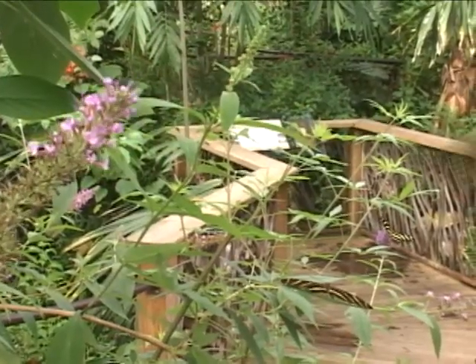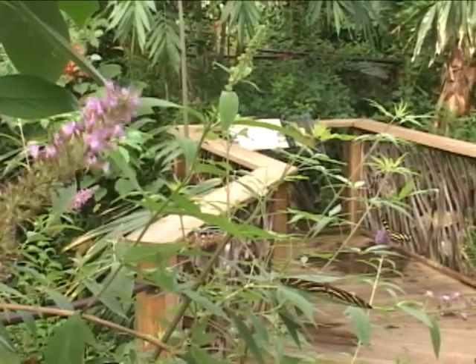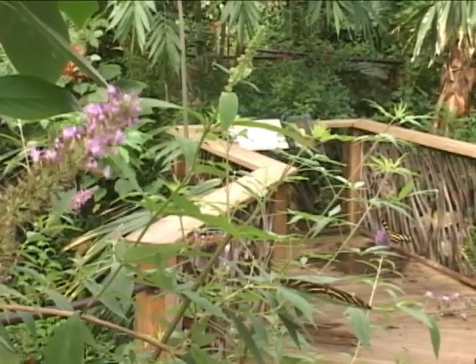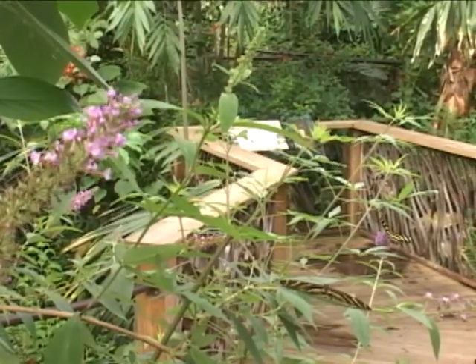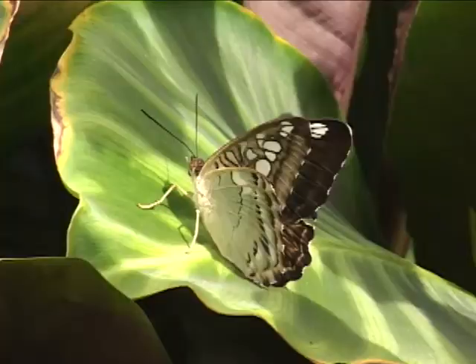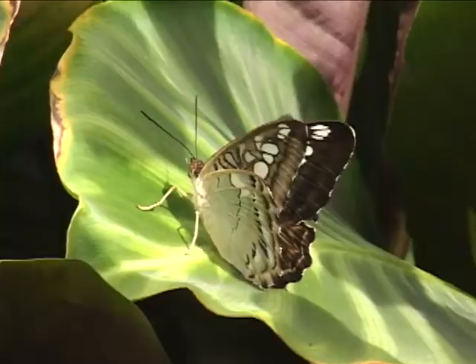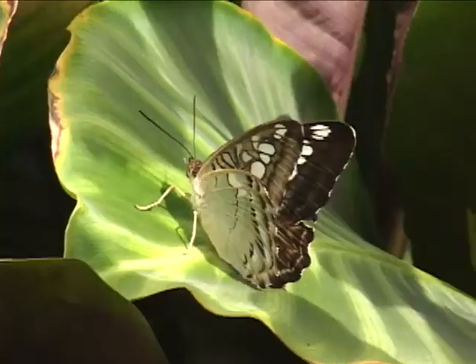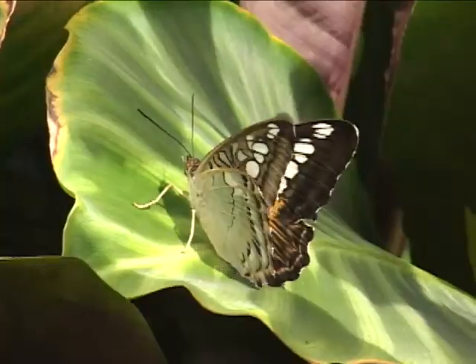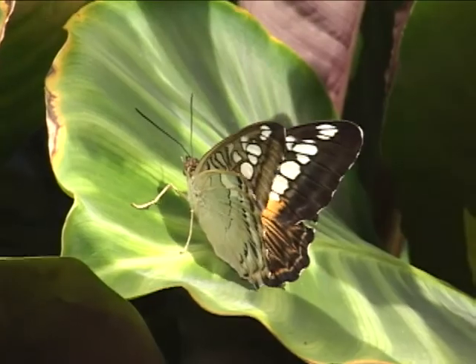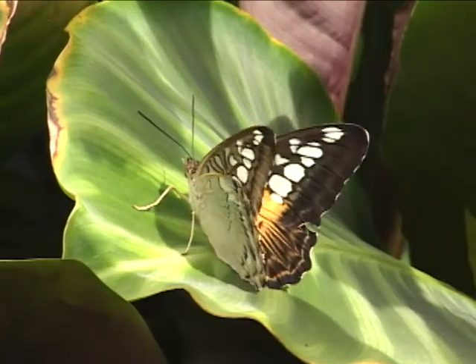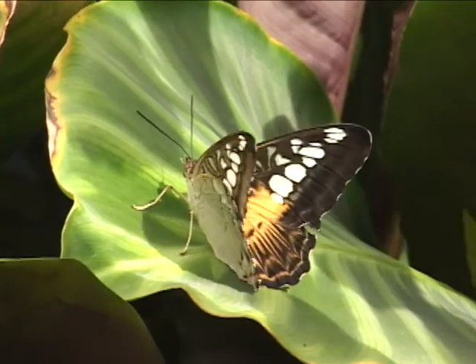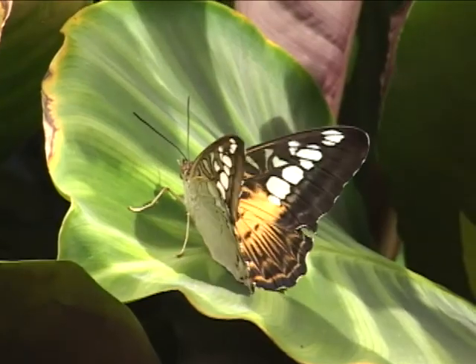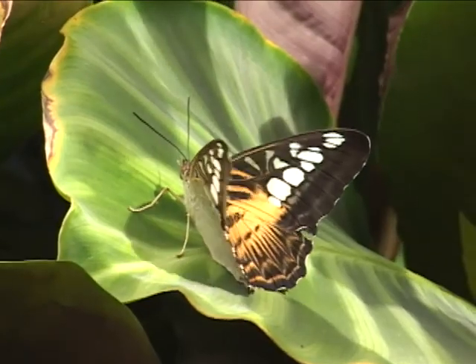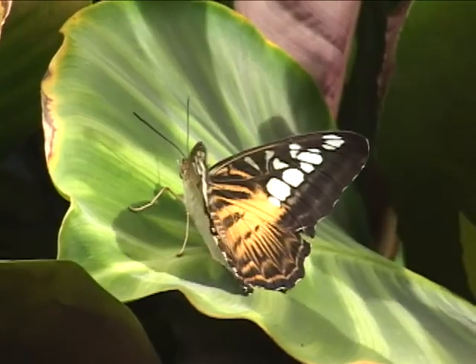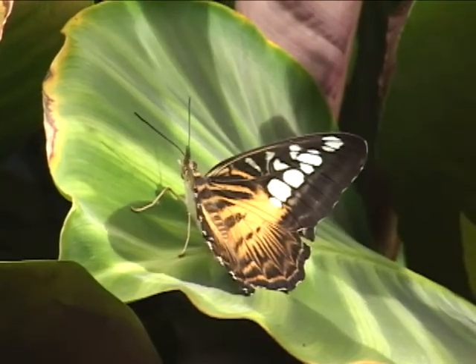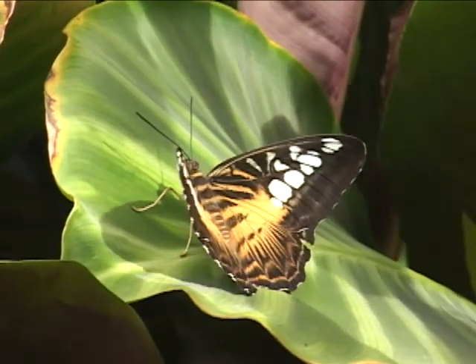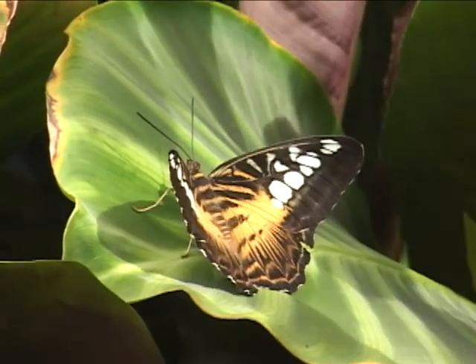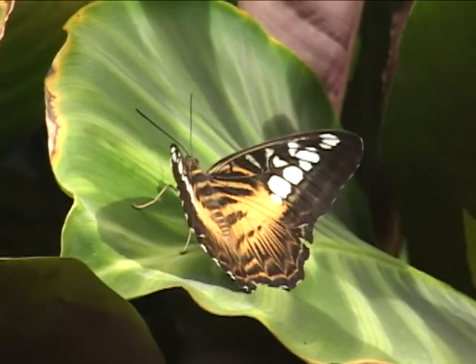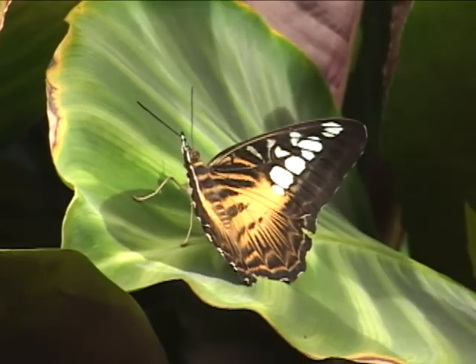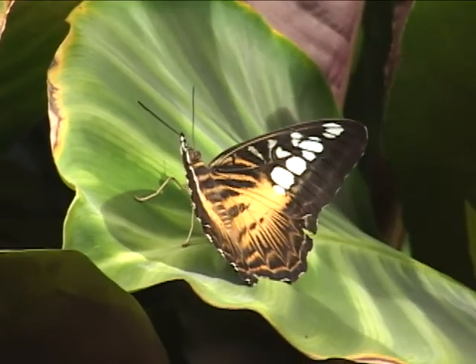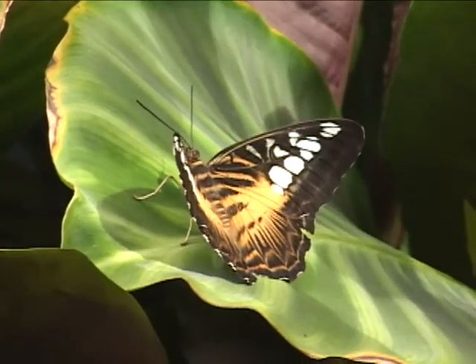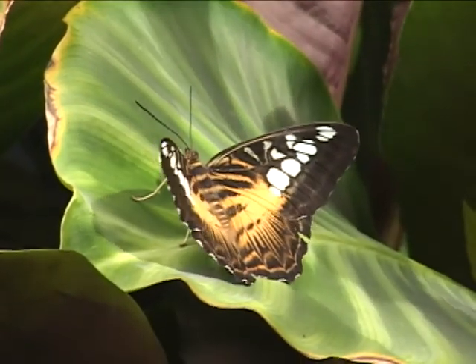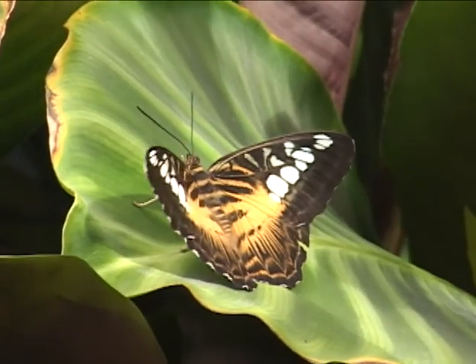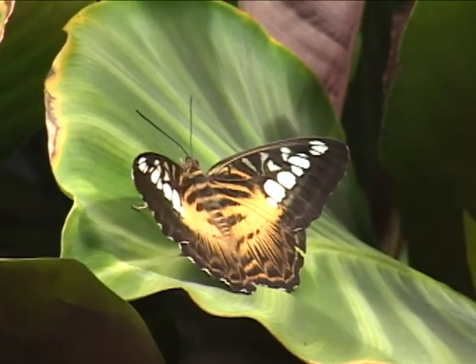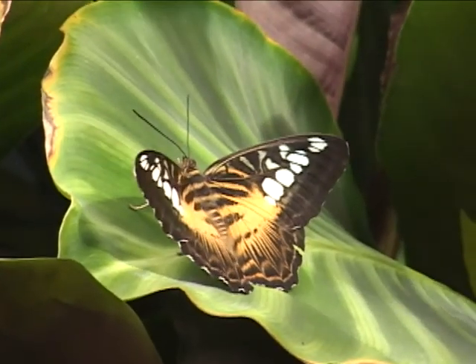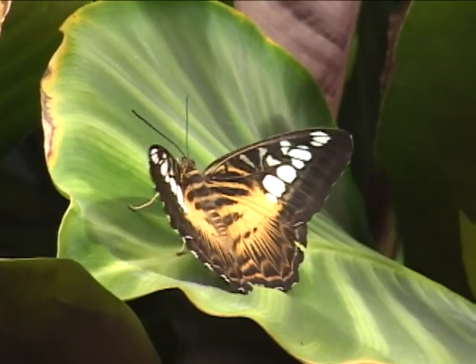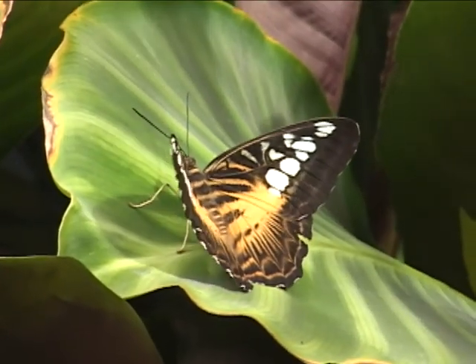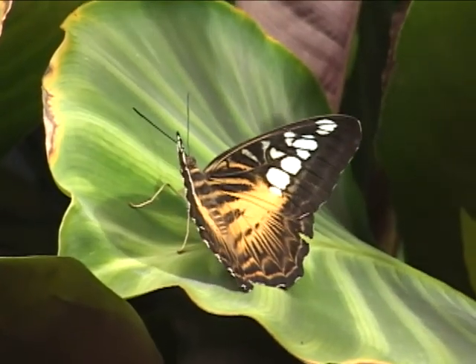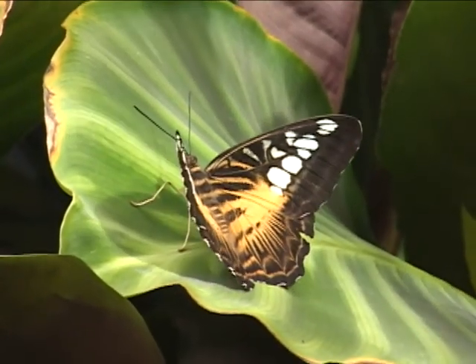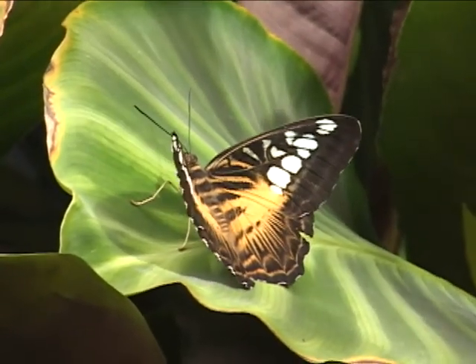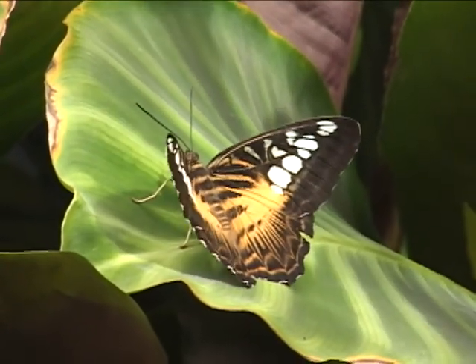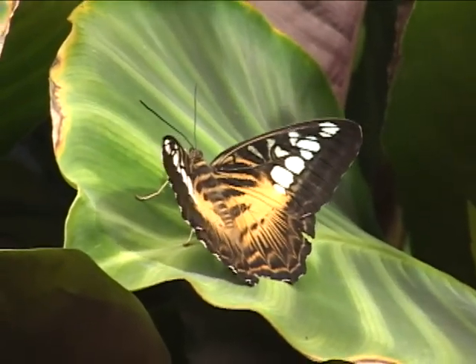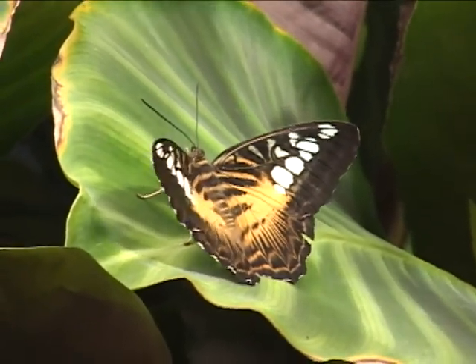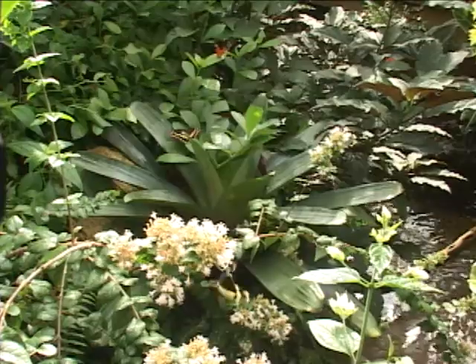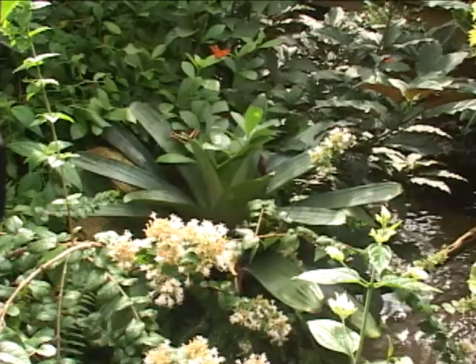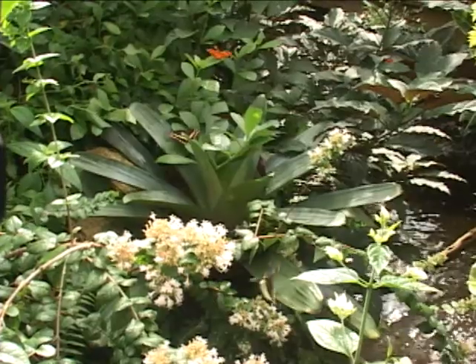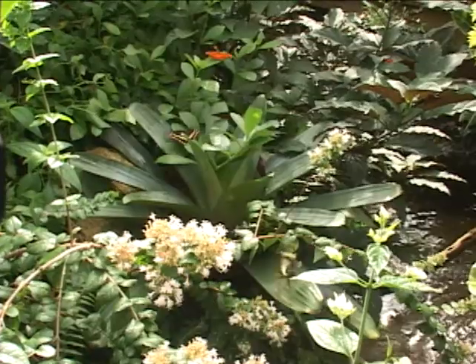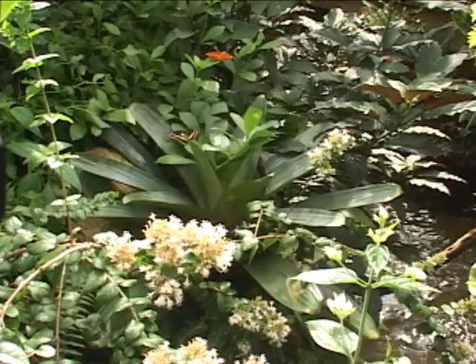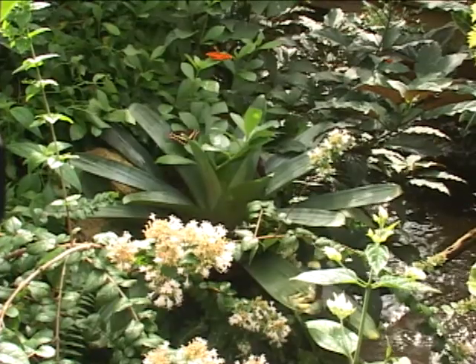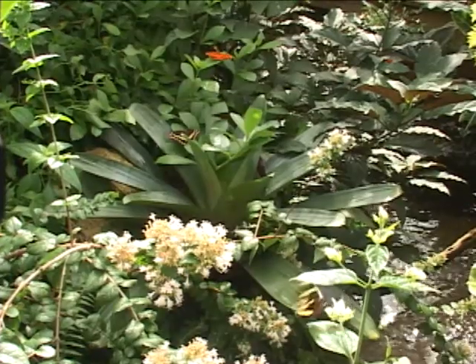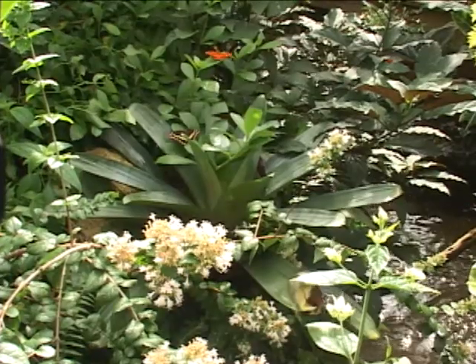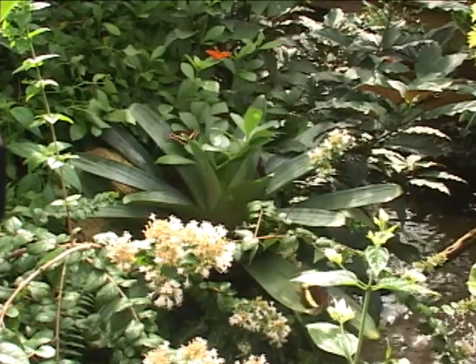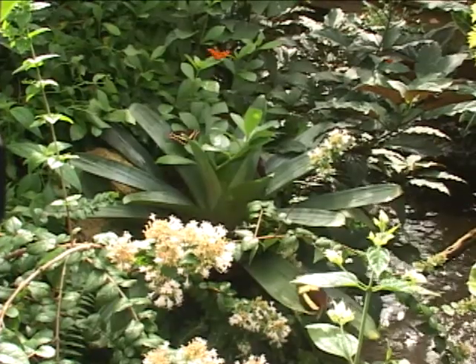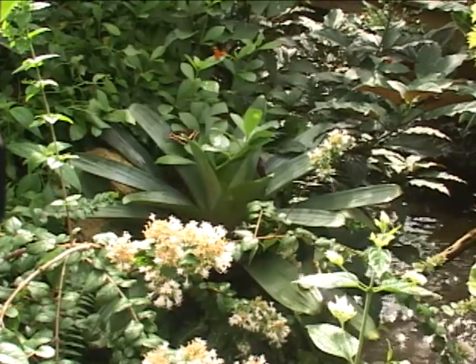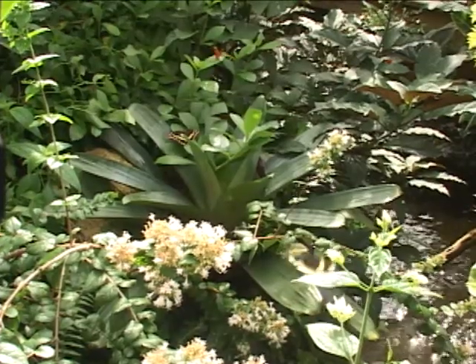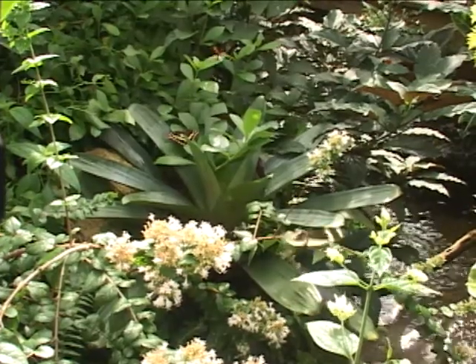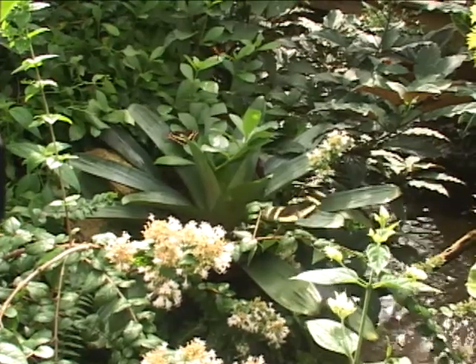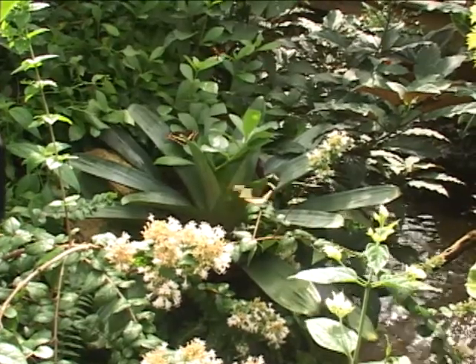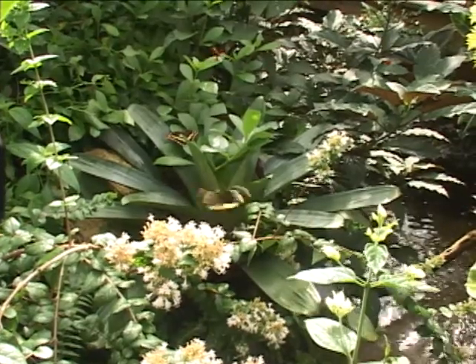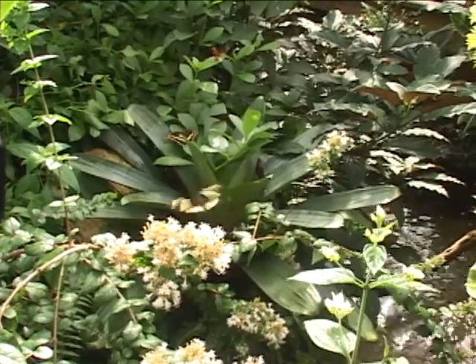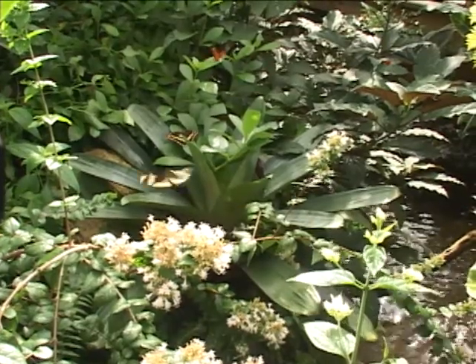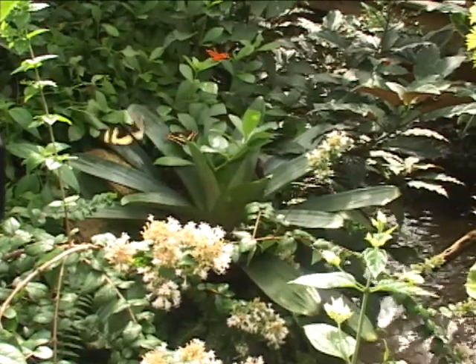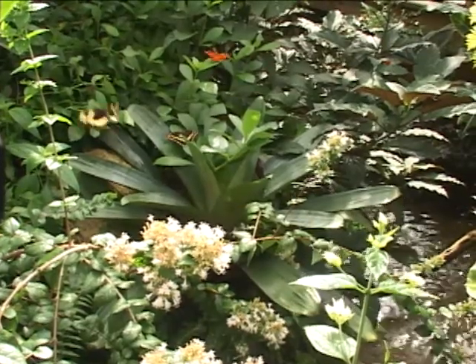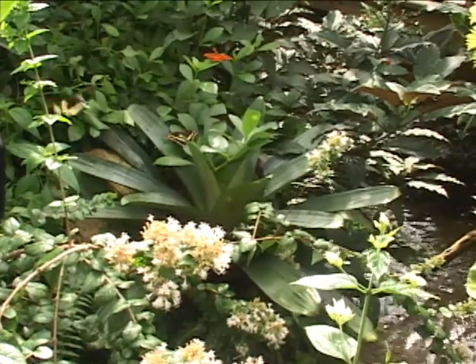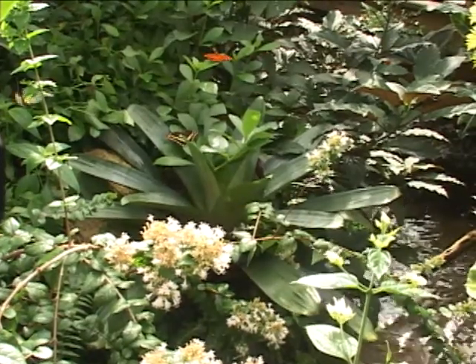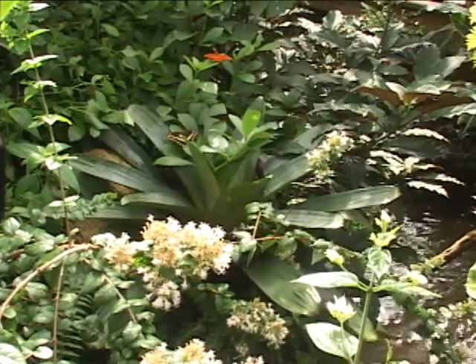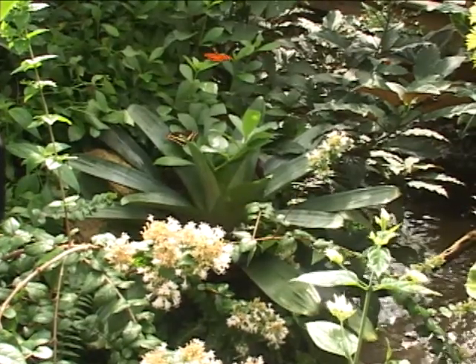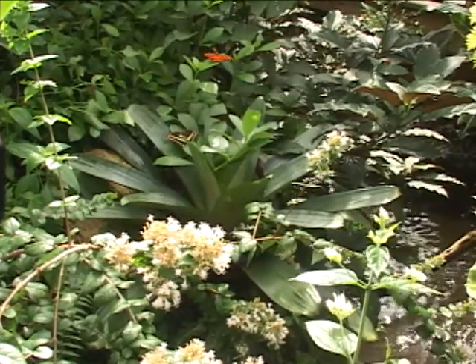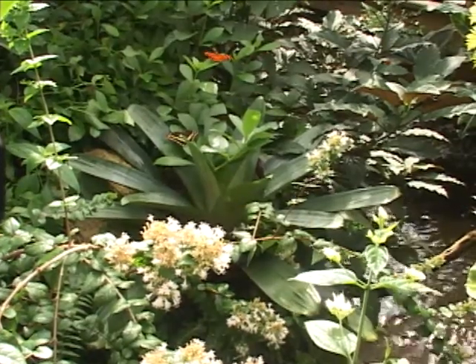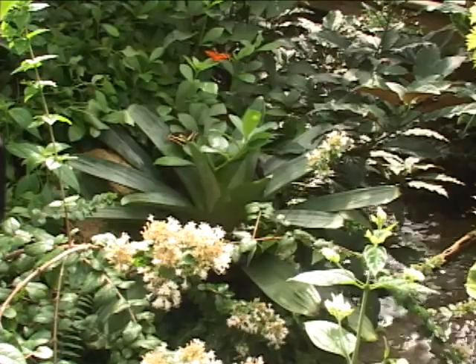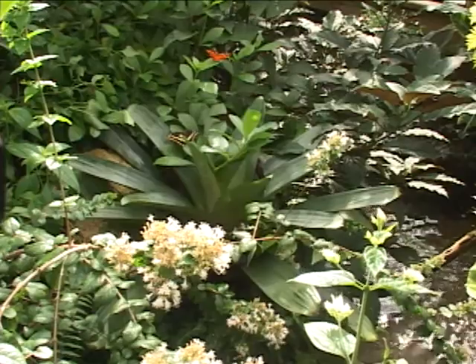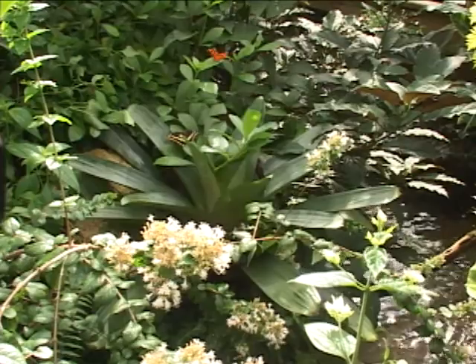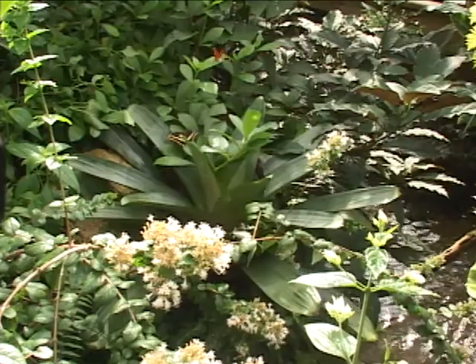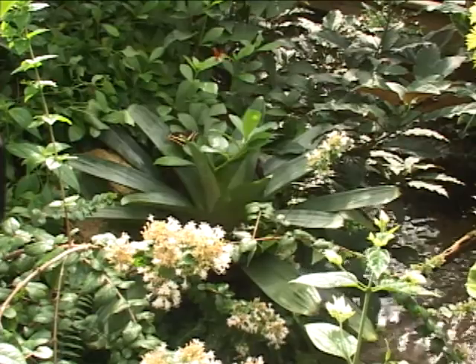The McGuire Center for Lepidoptera and Biodiversity opened in August of 2004, so we've been open just a little over a year.